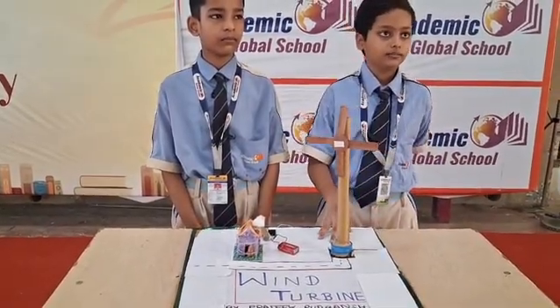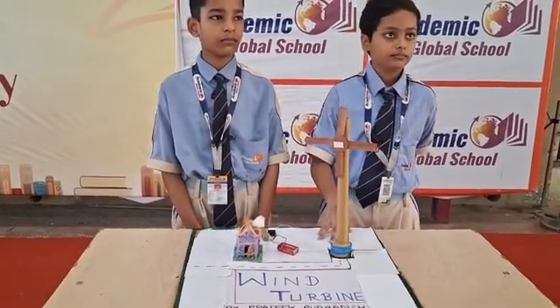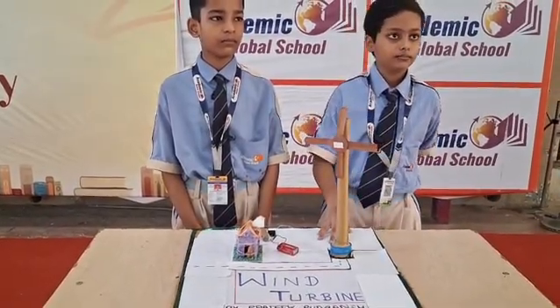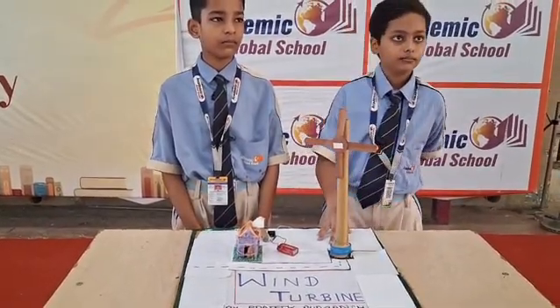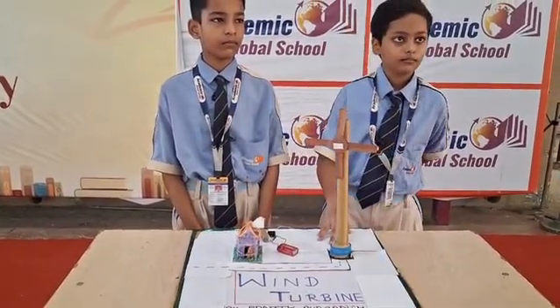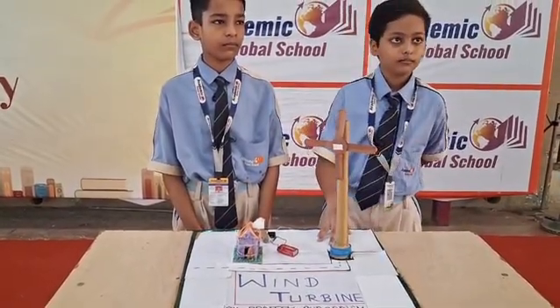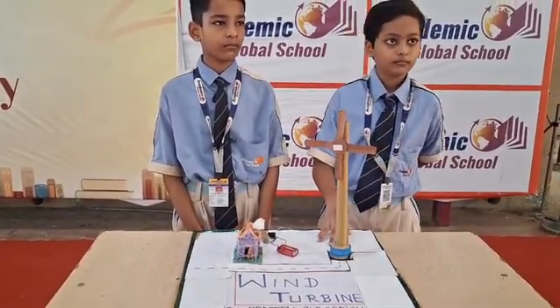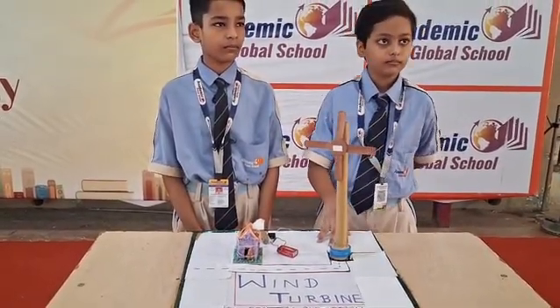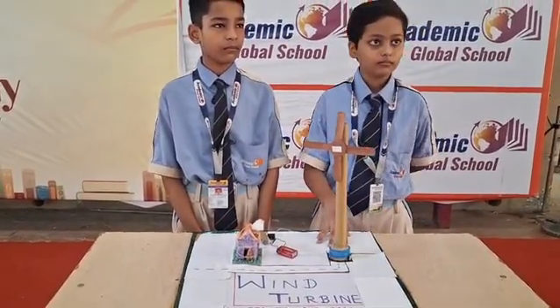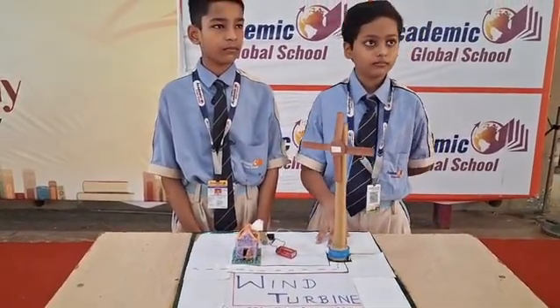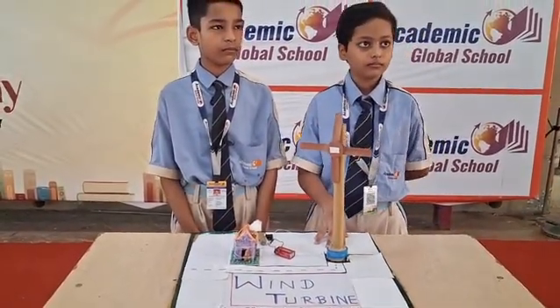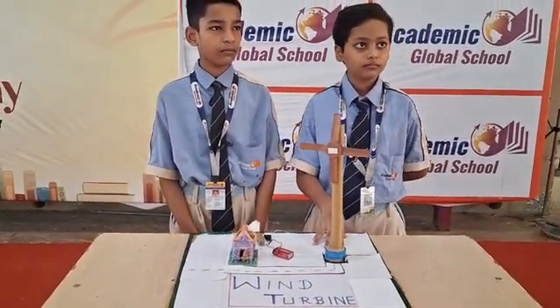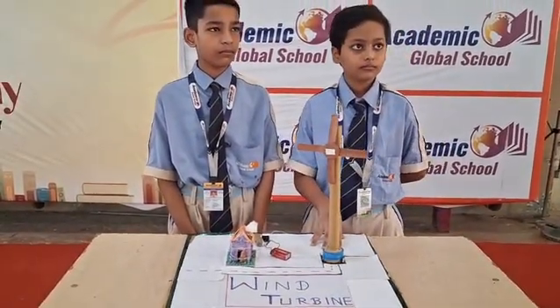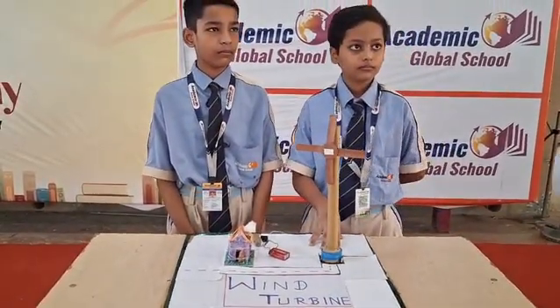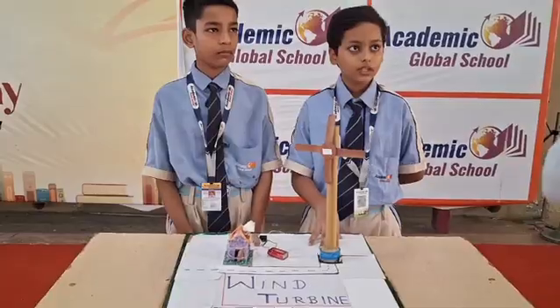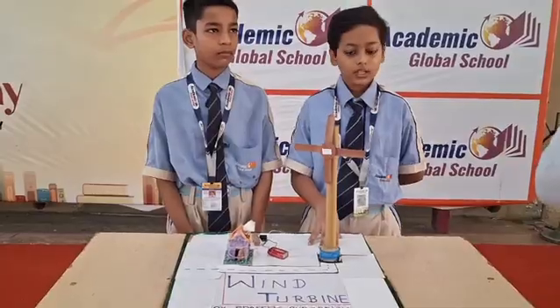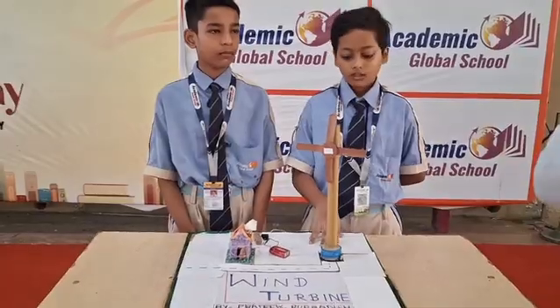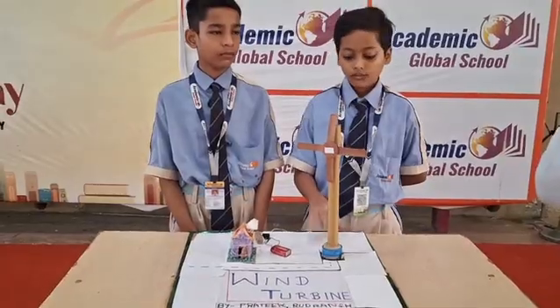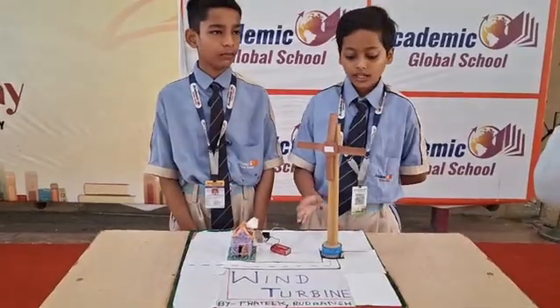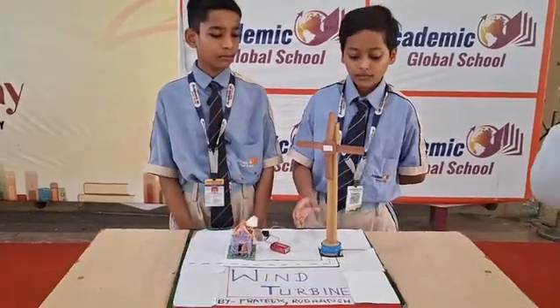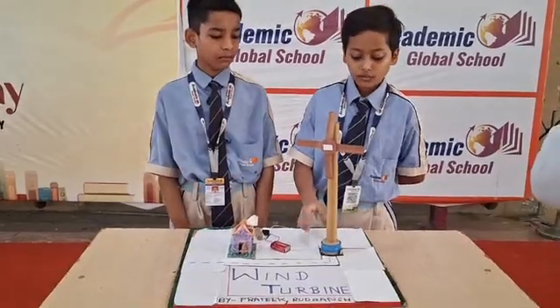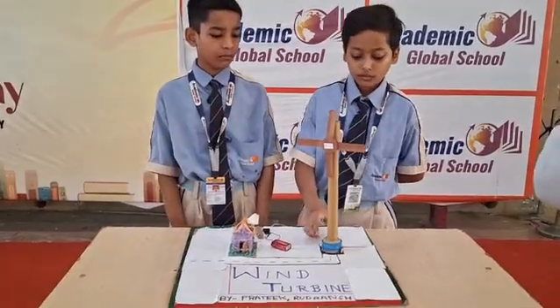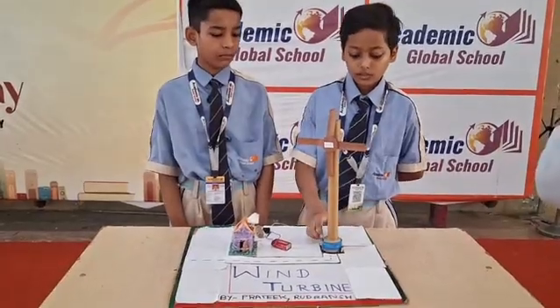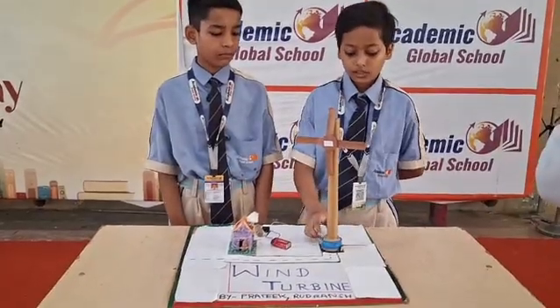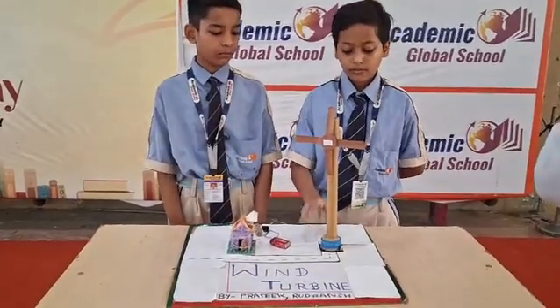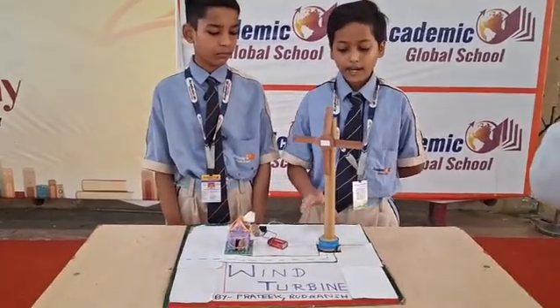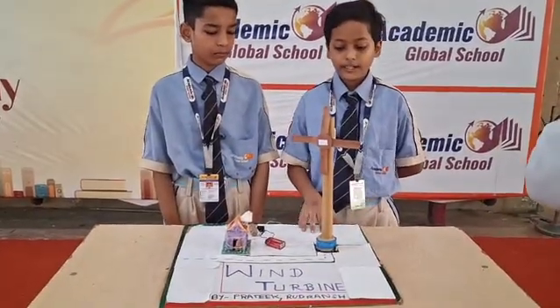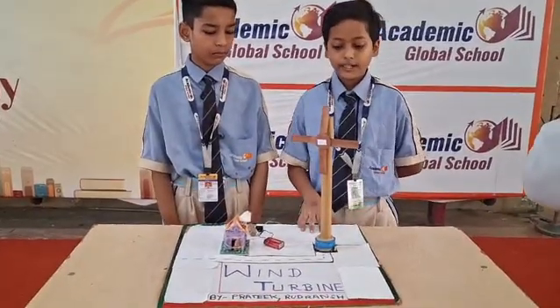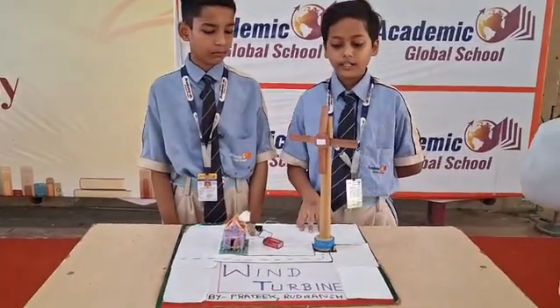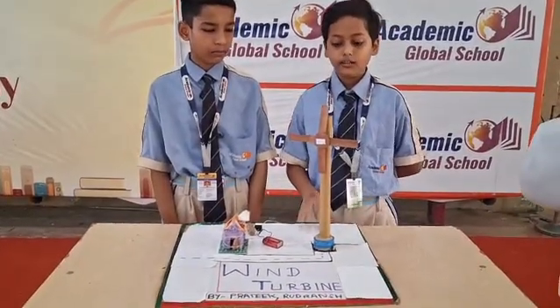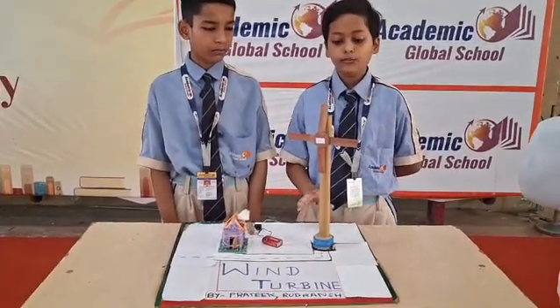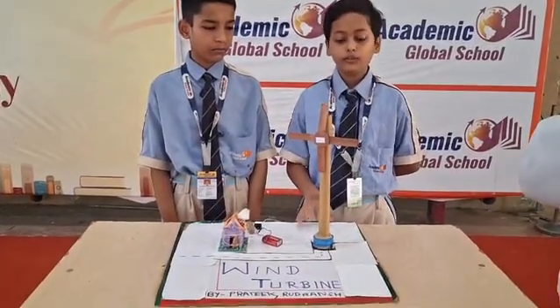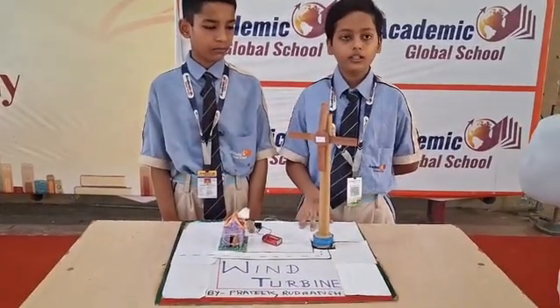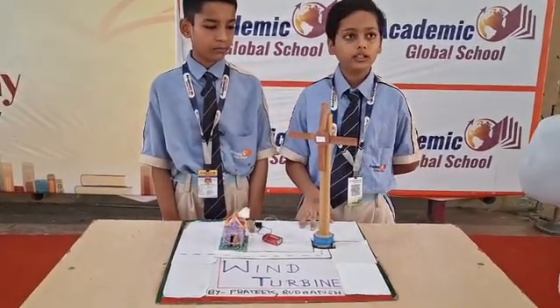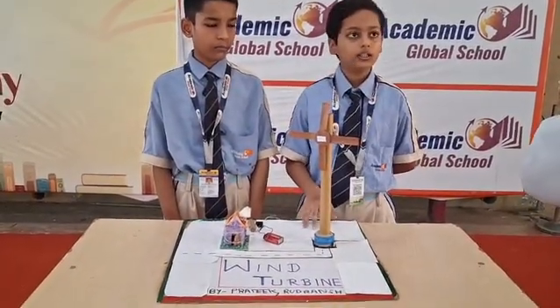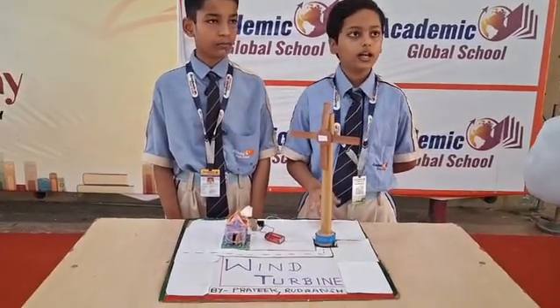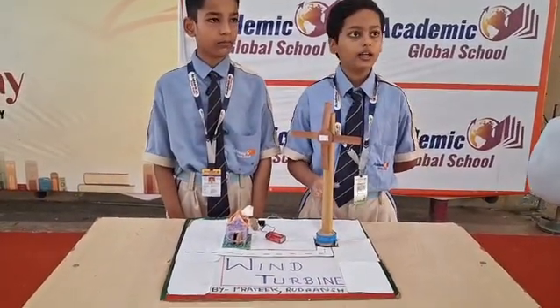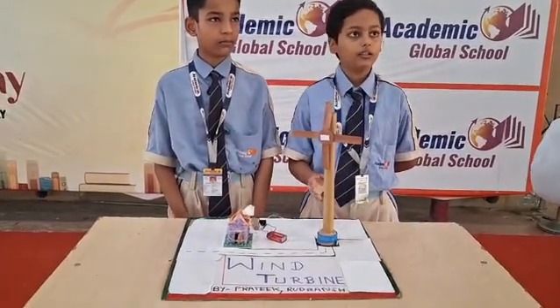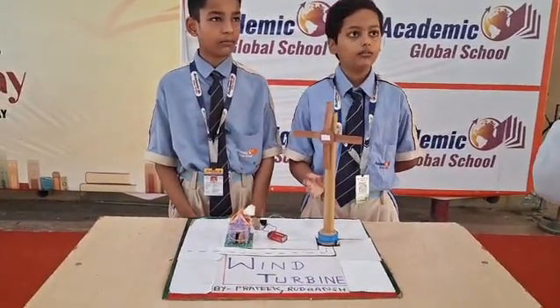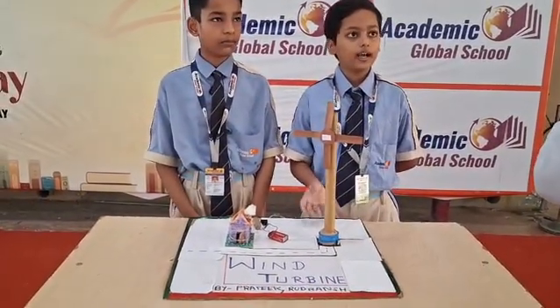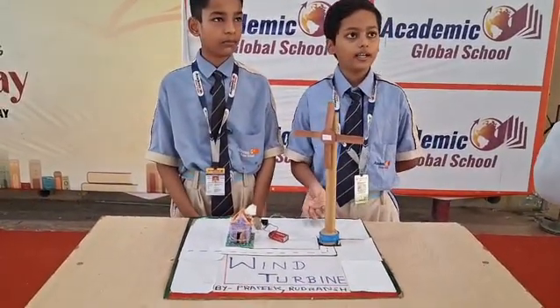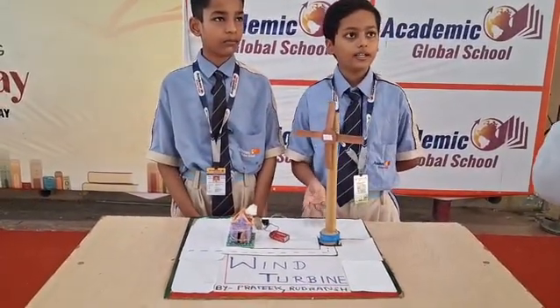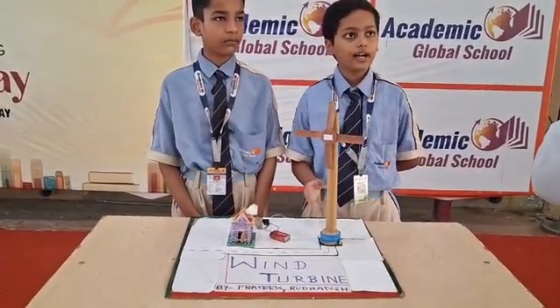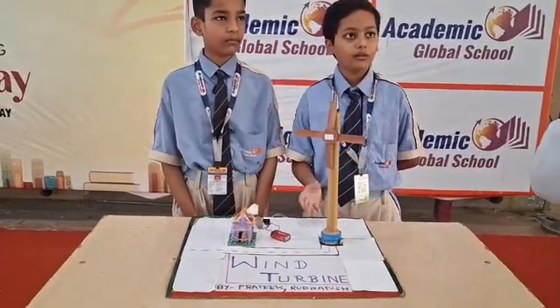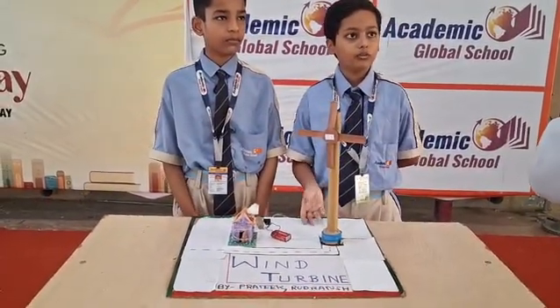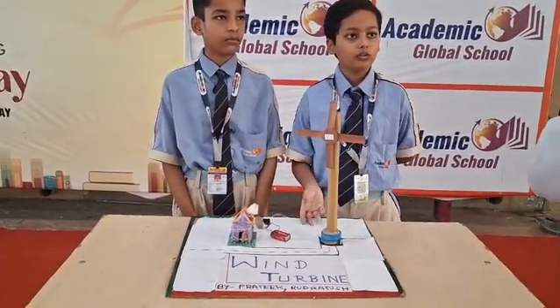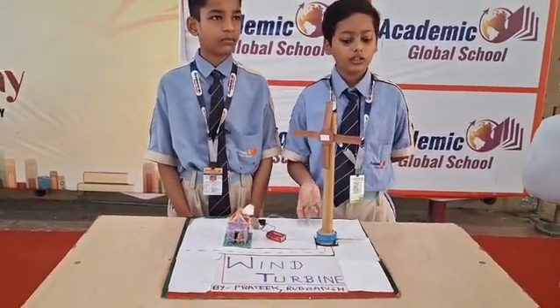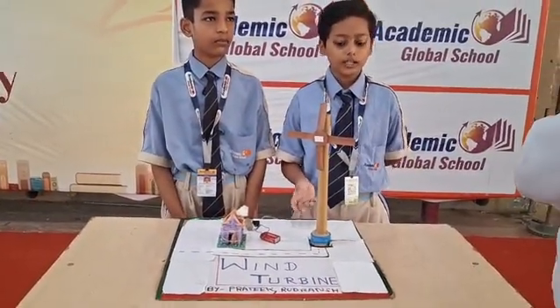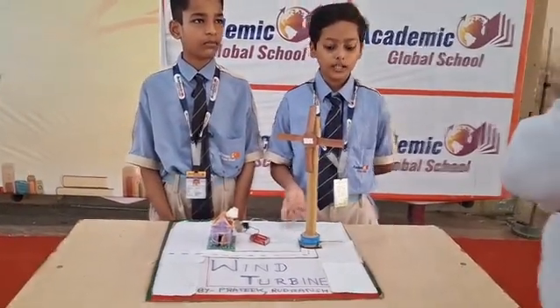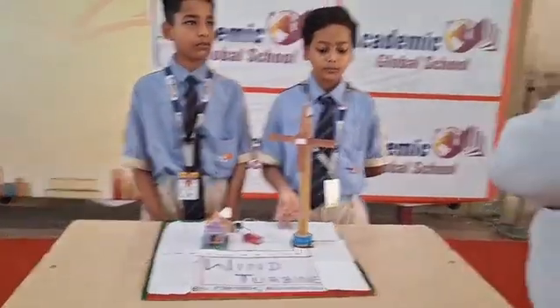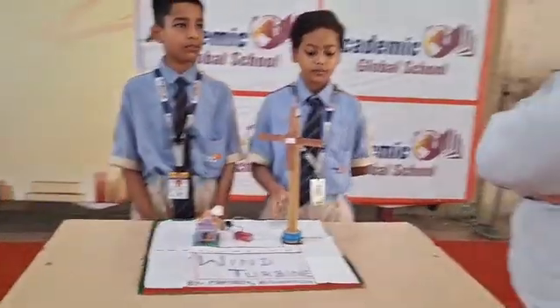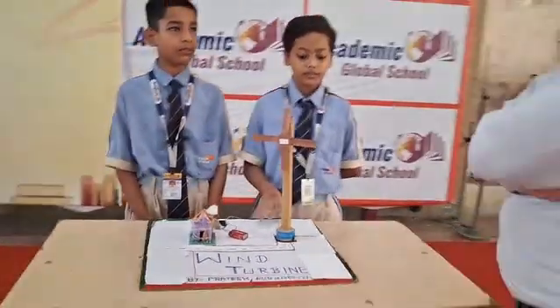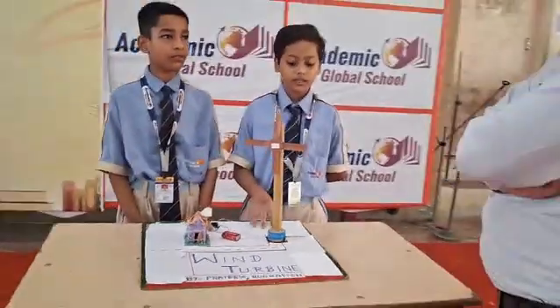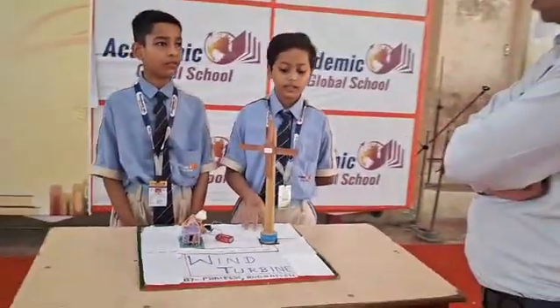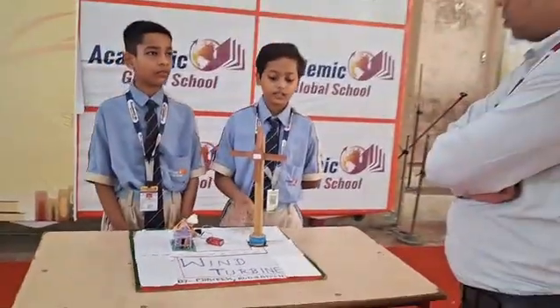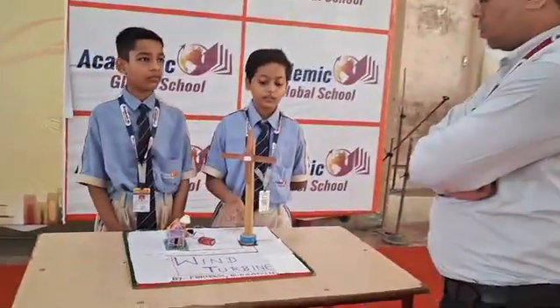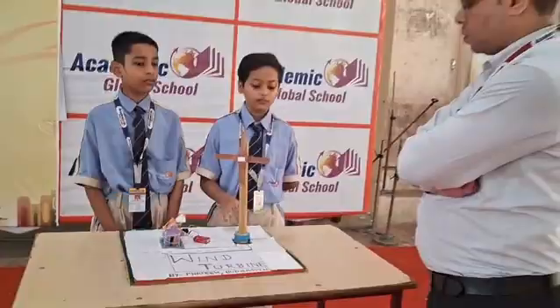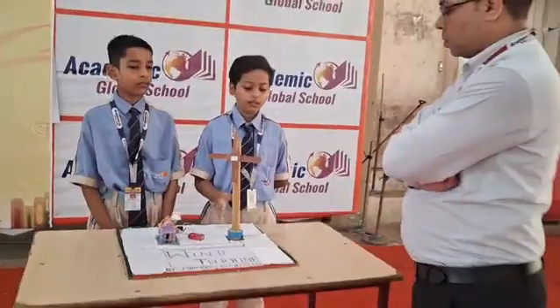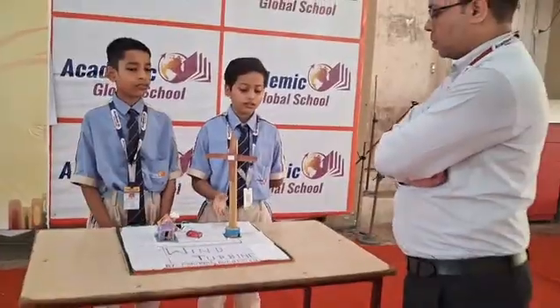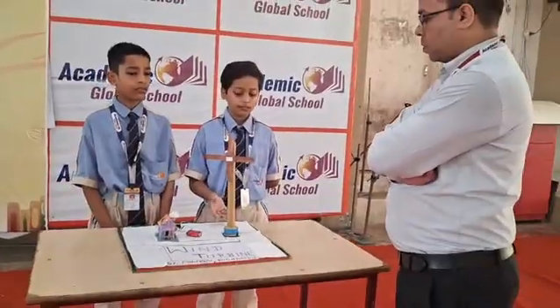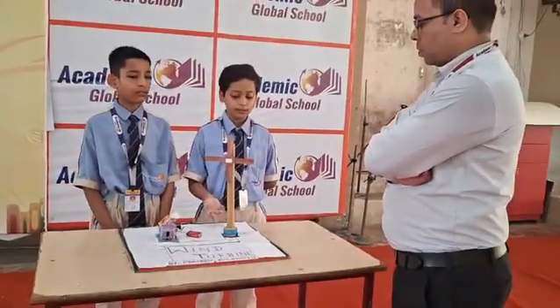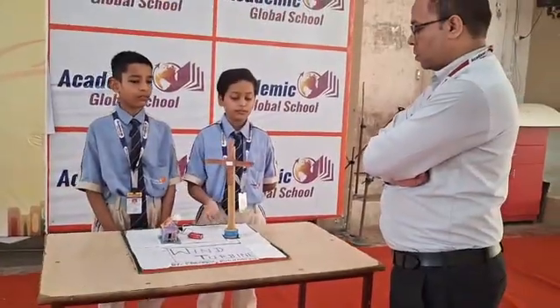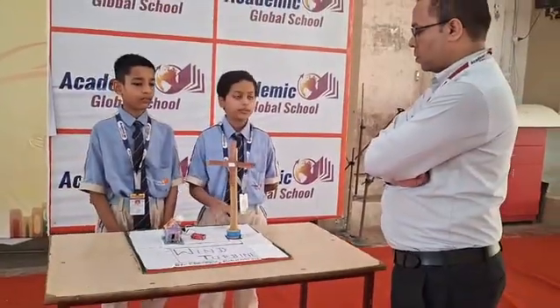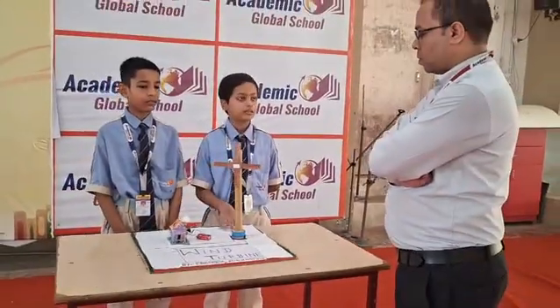What components have you used? We have used a battery, motor and wire, cardboard, tapes, and colour papers.